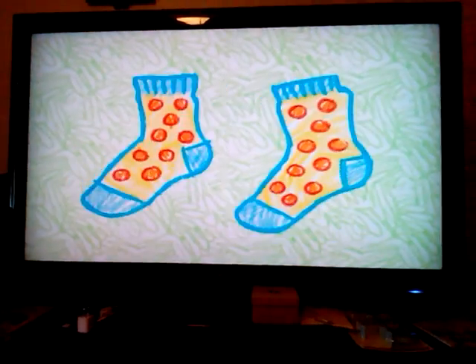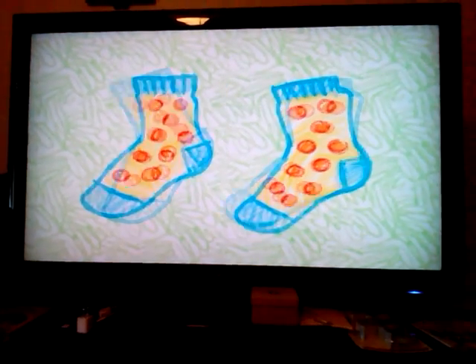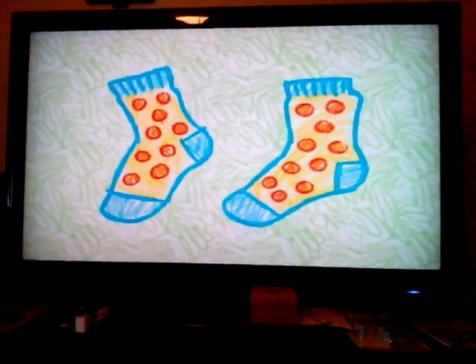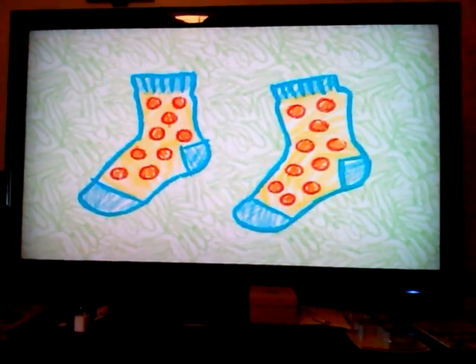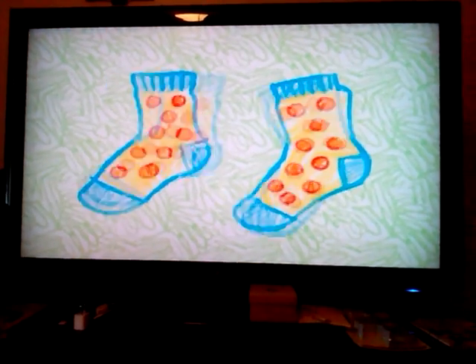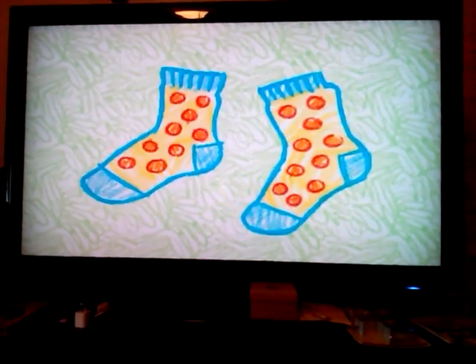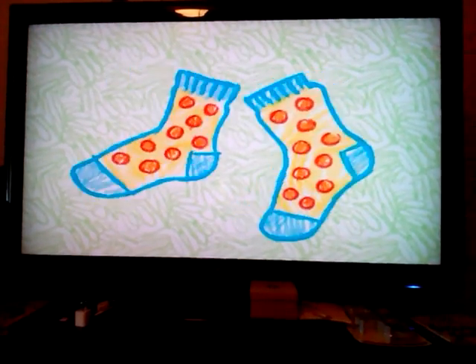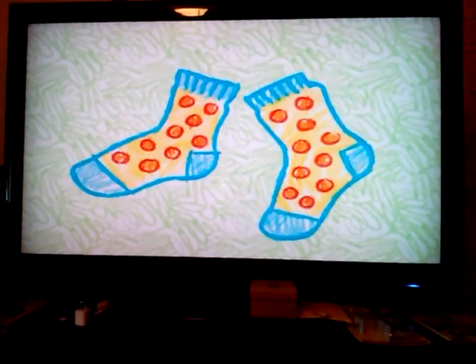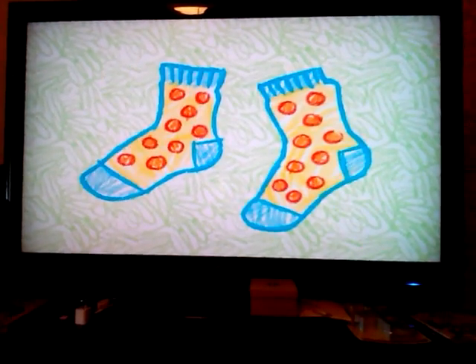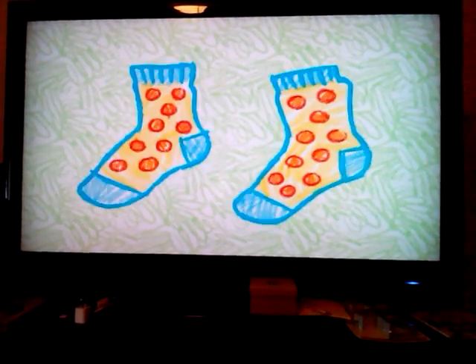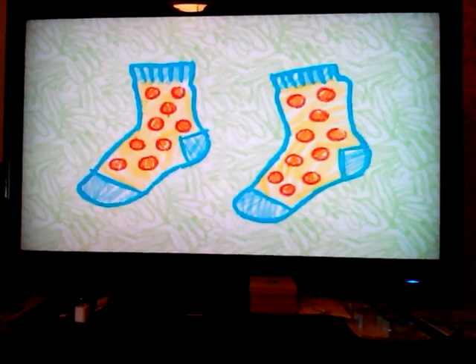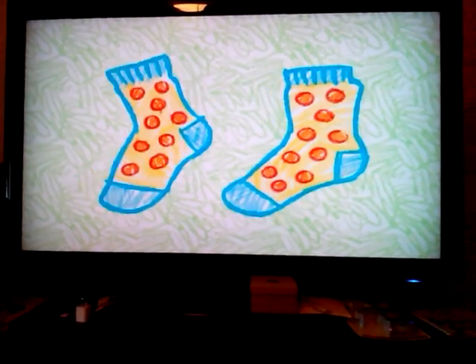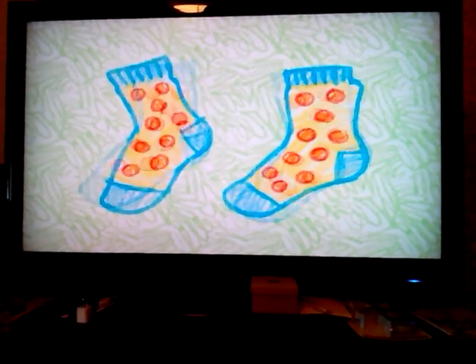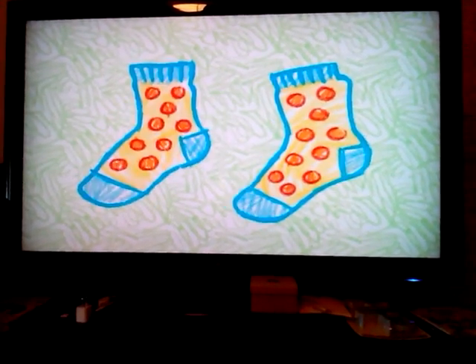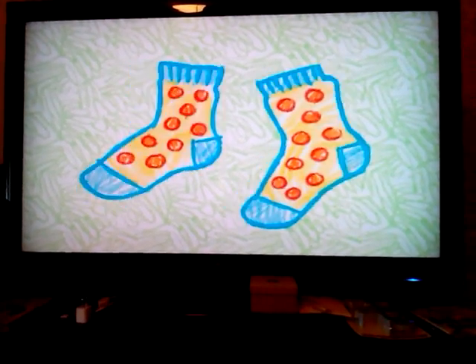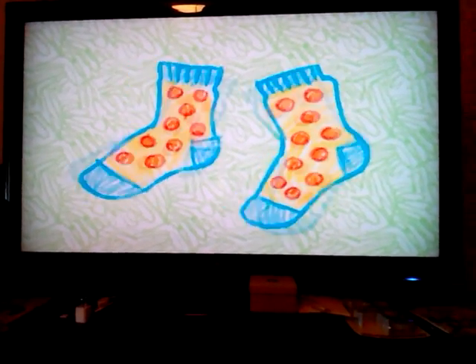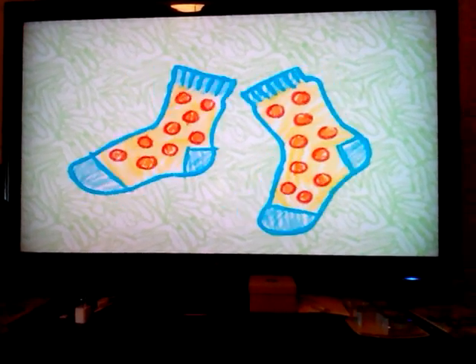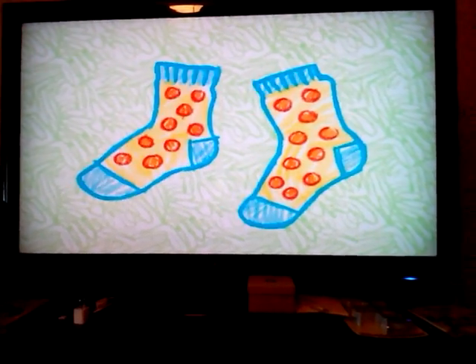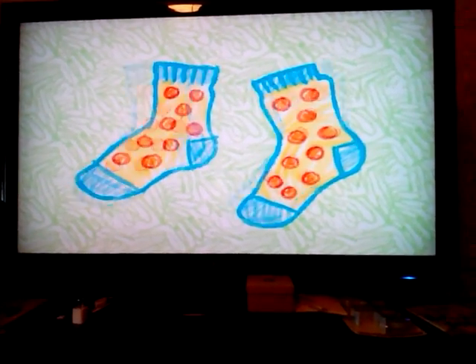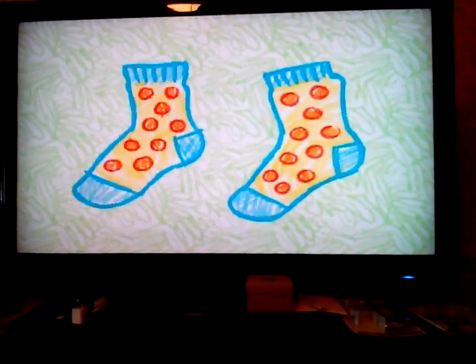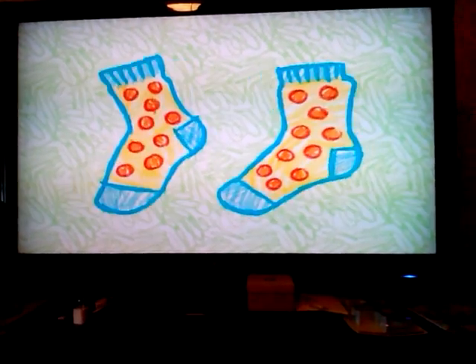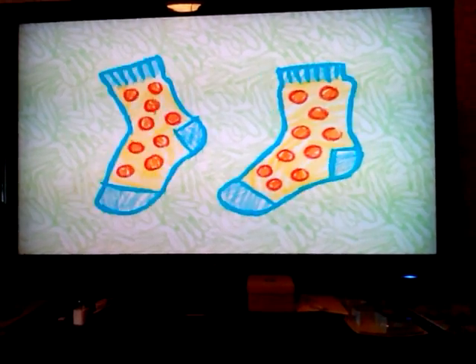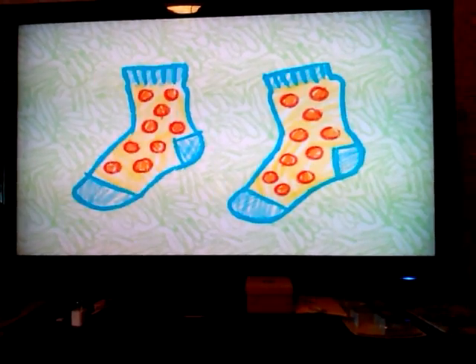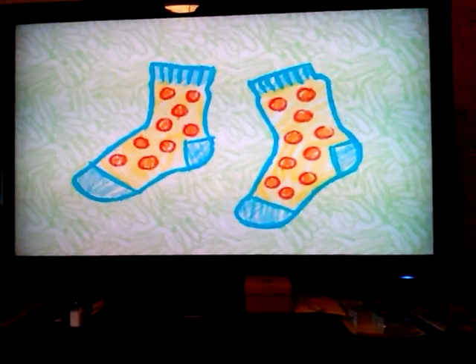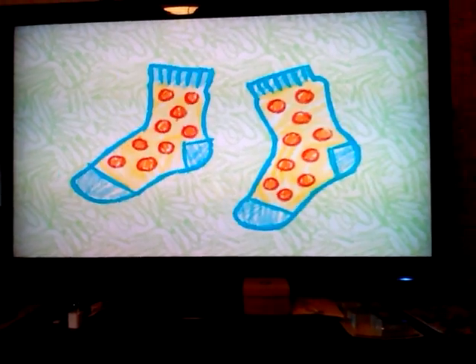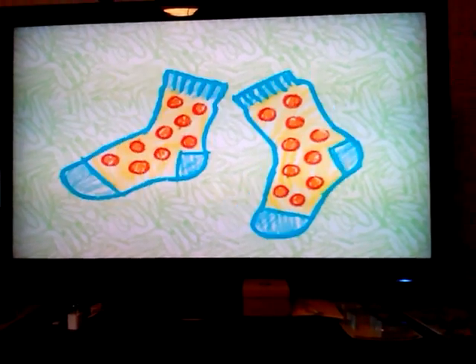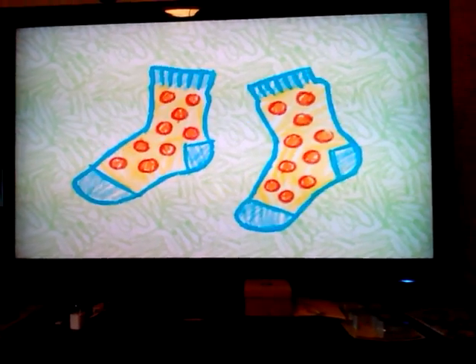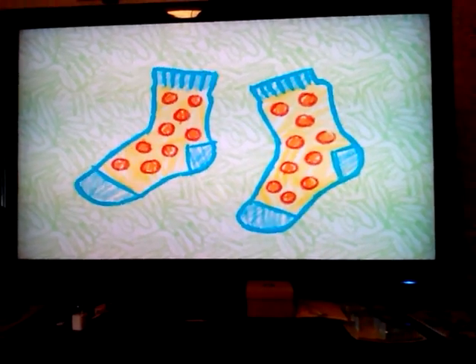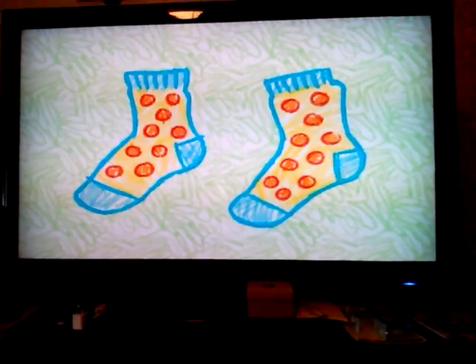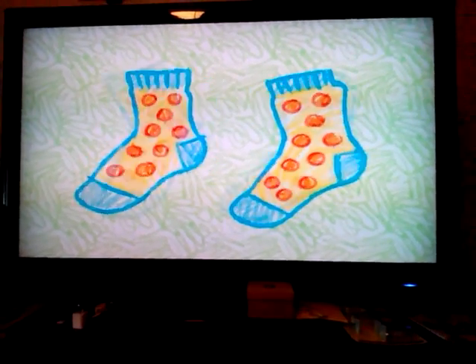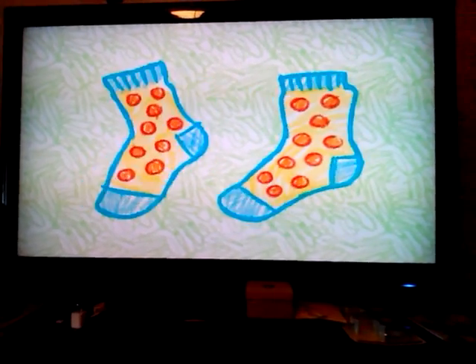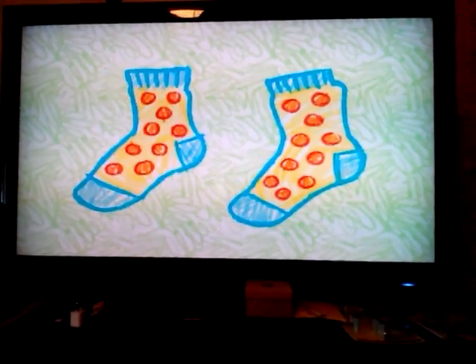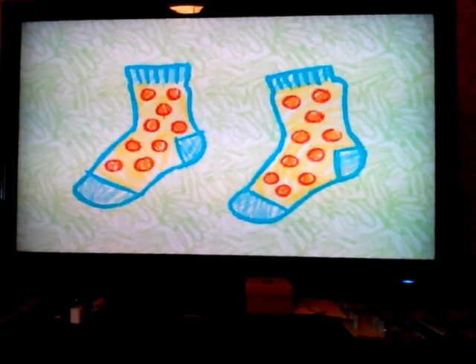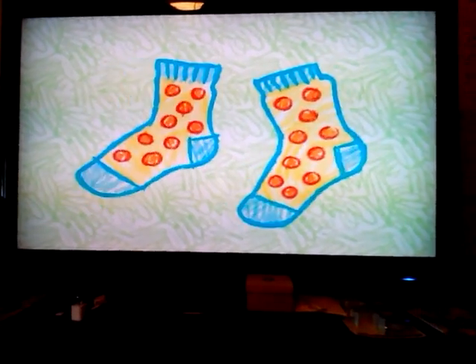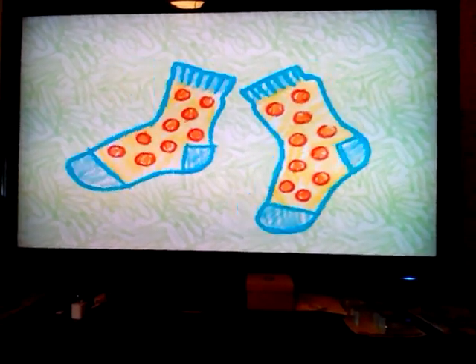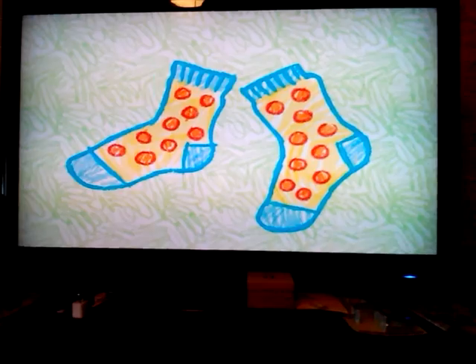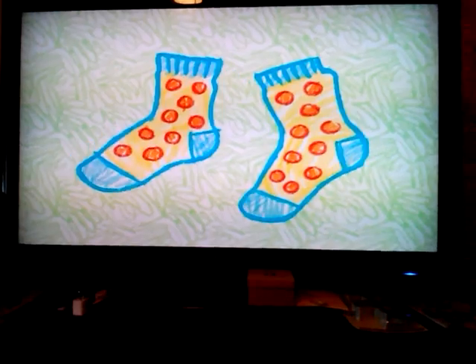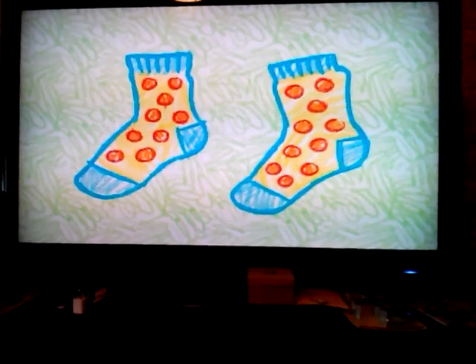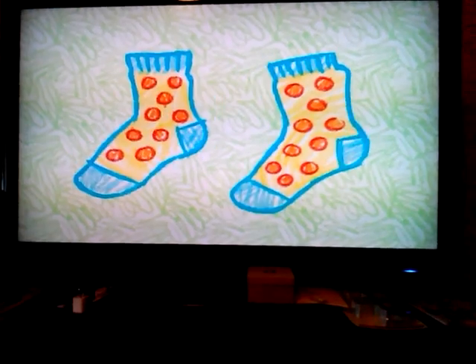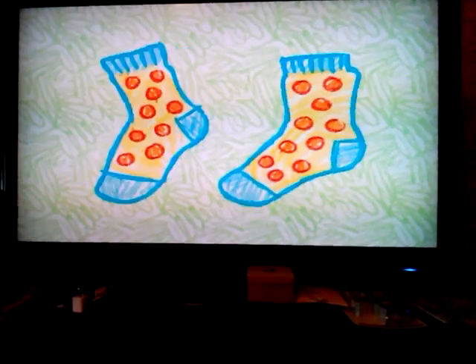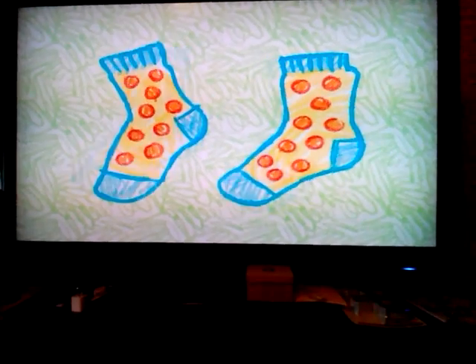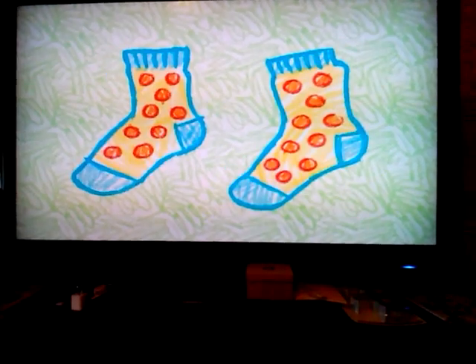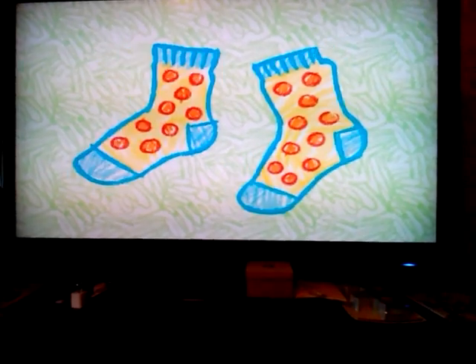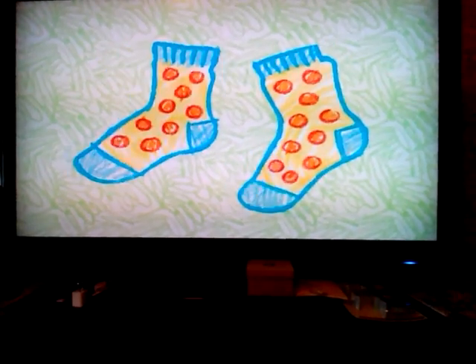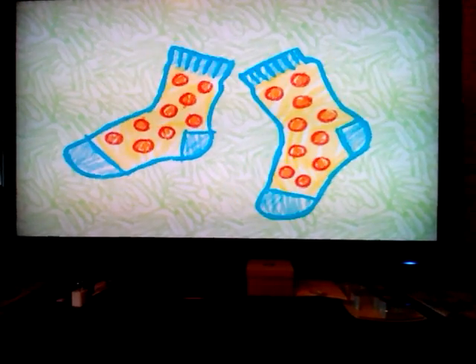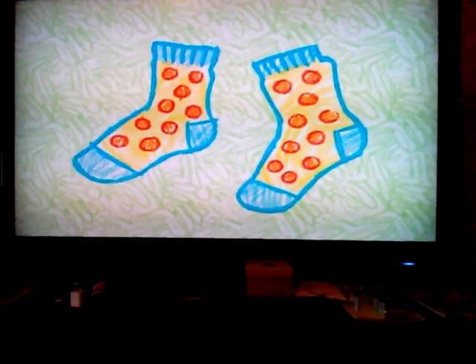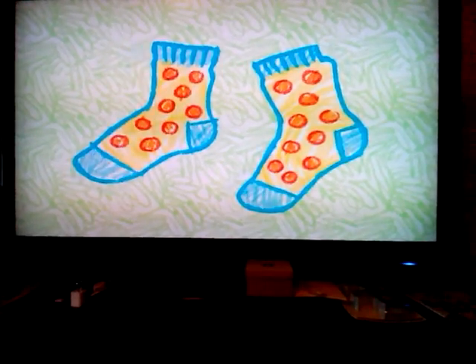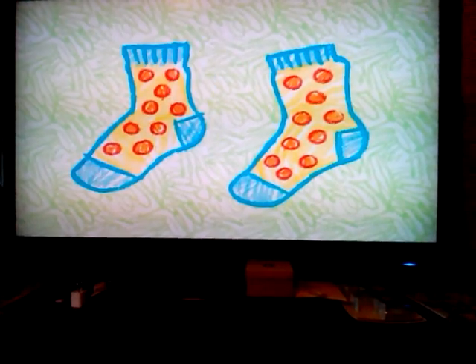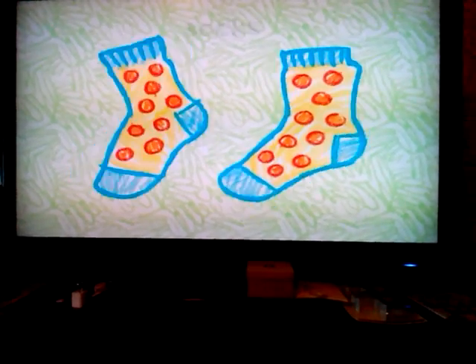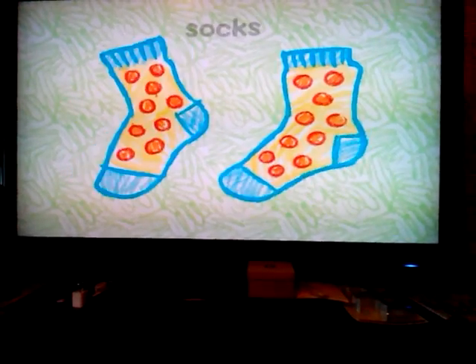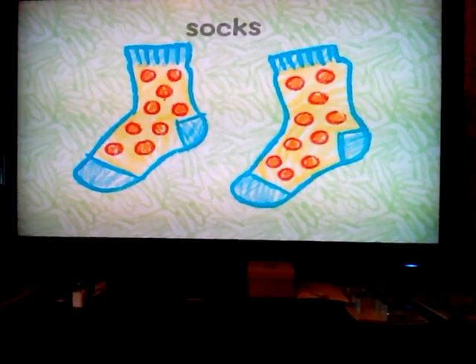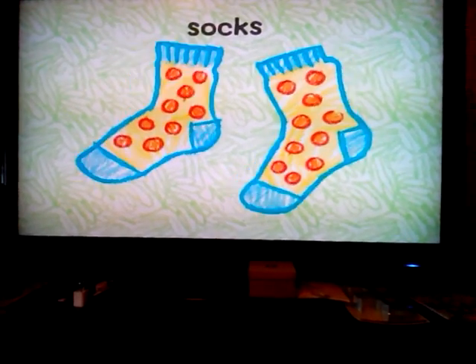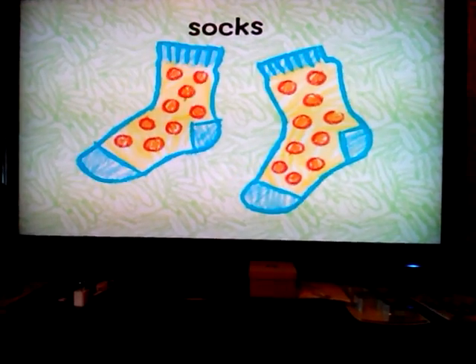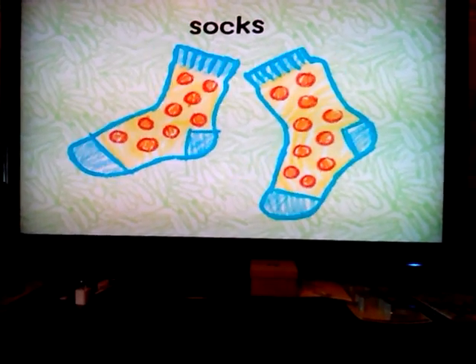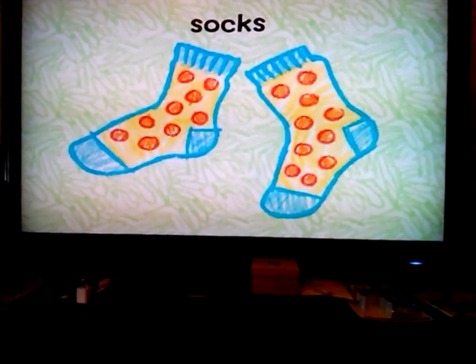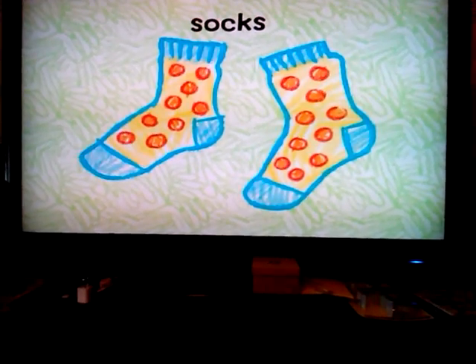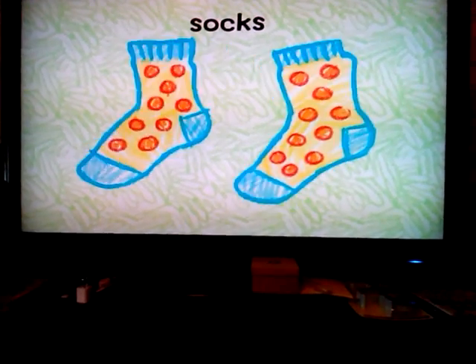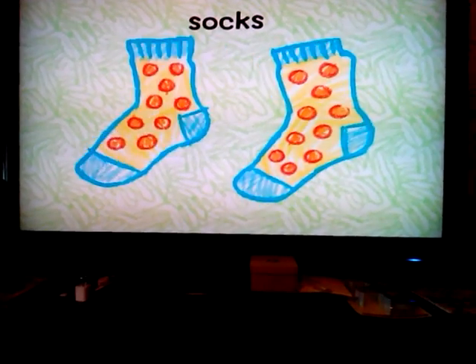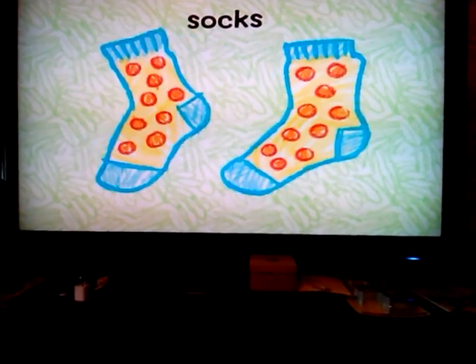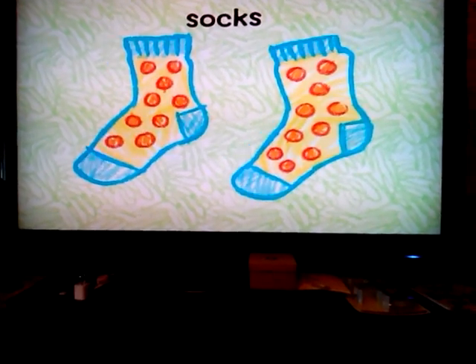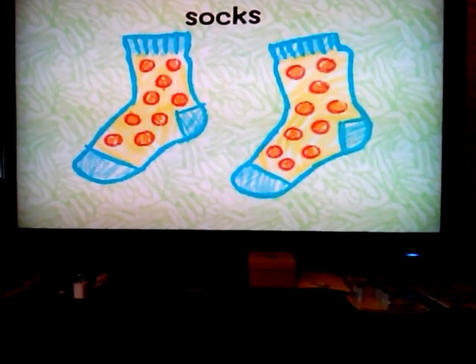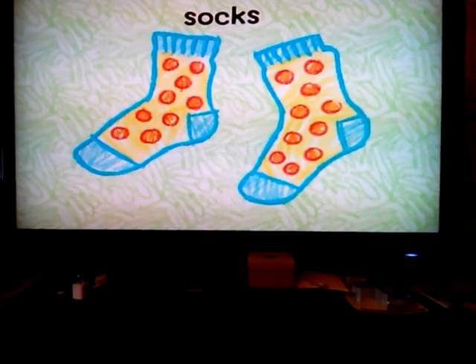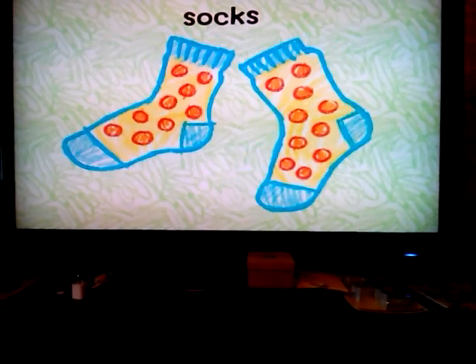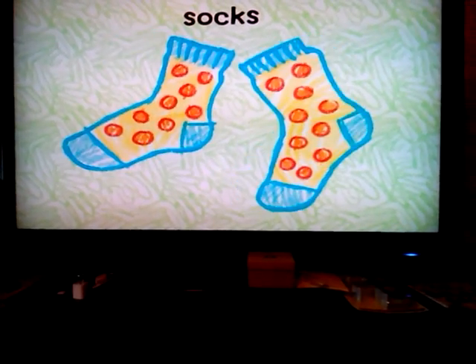What do you put on your feet that covers up your toes? You put them on before your shoes. Socks!